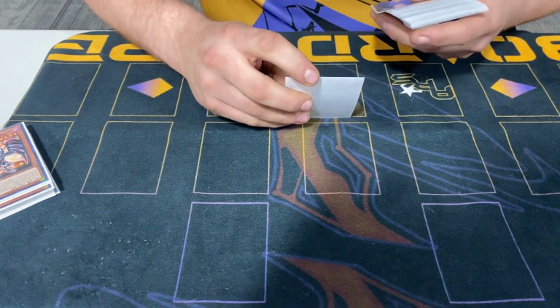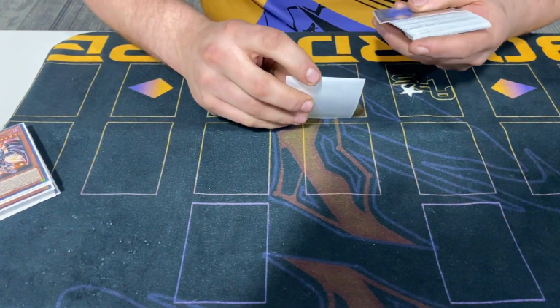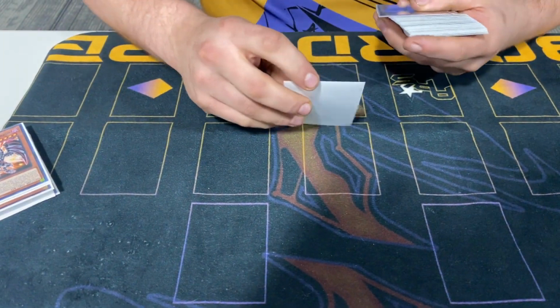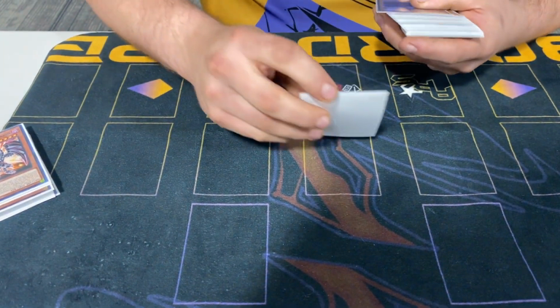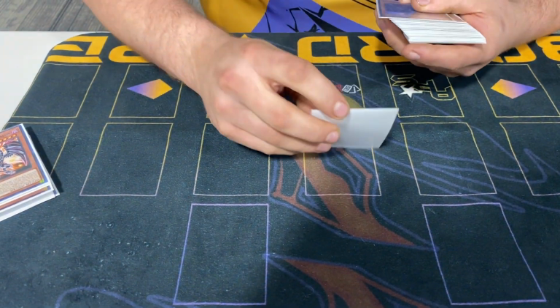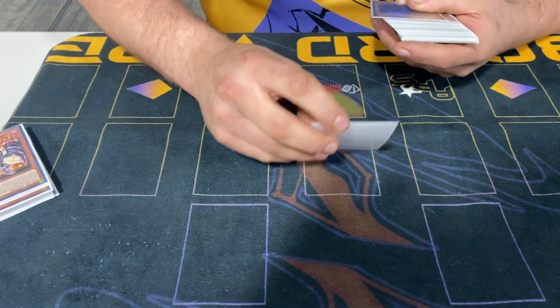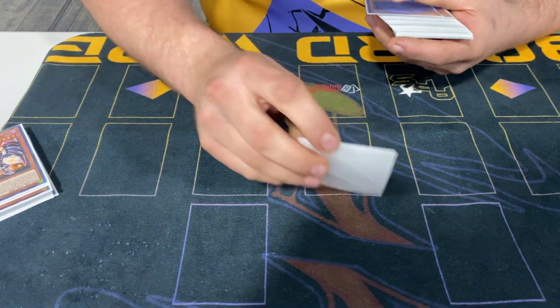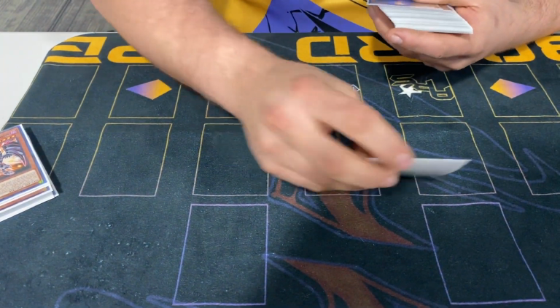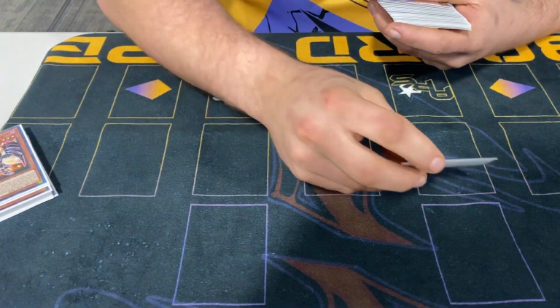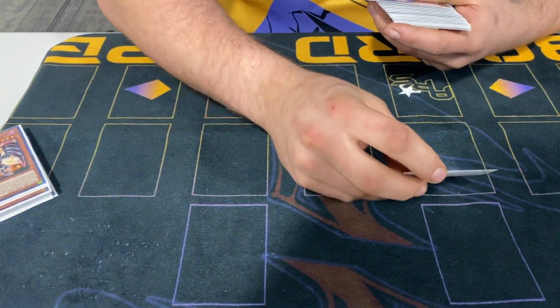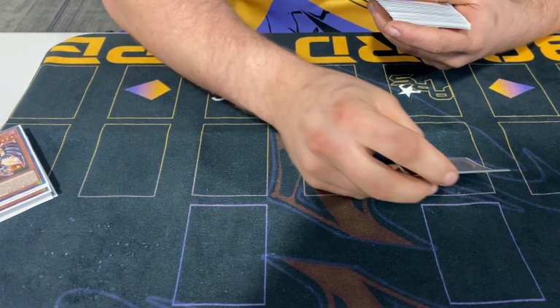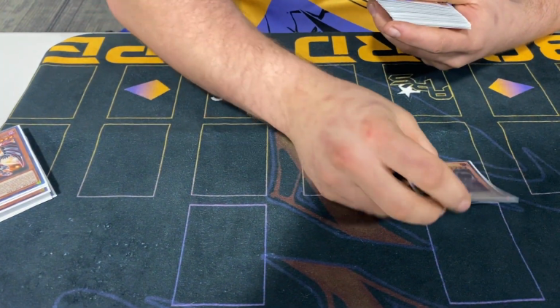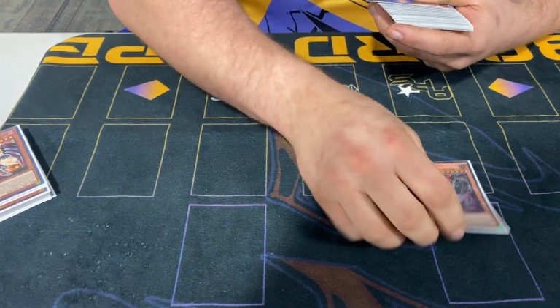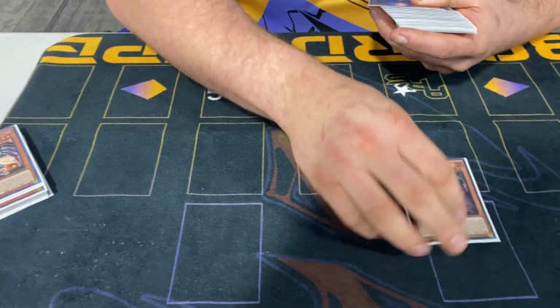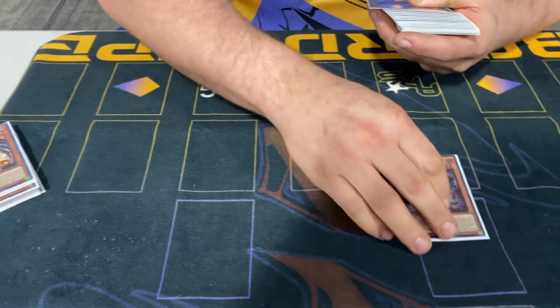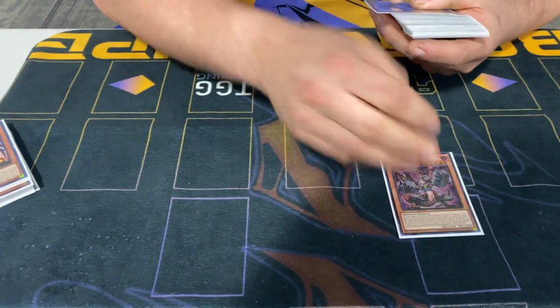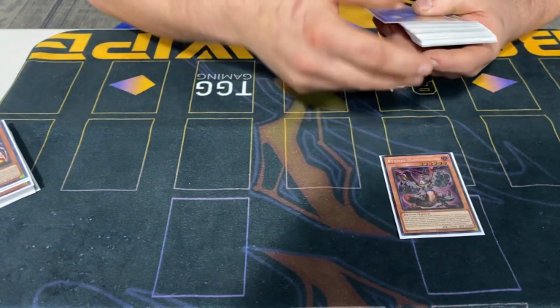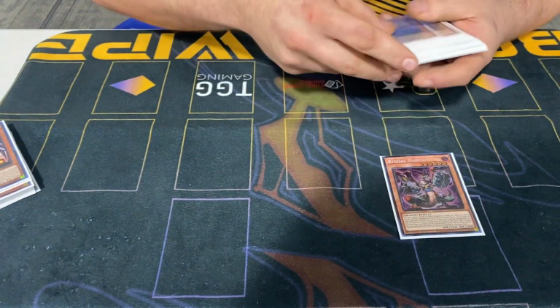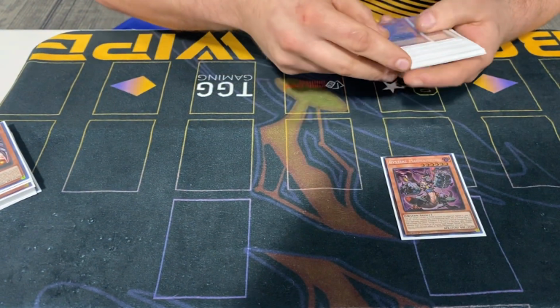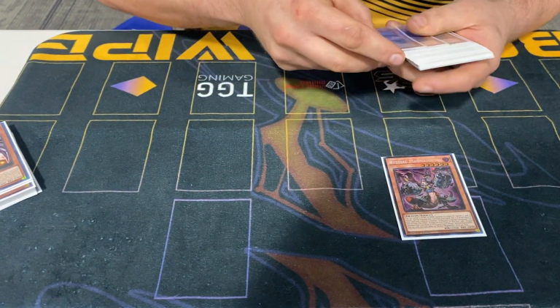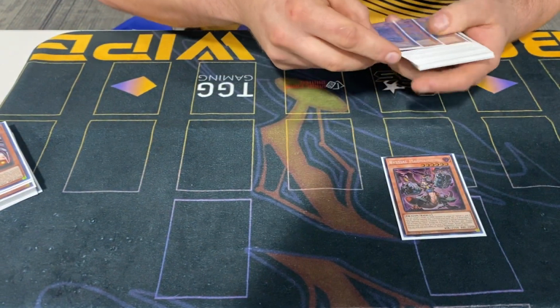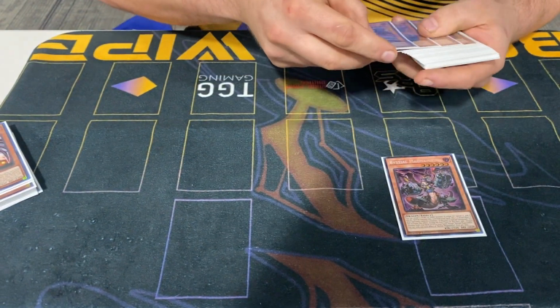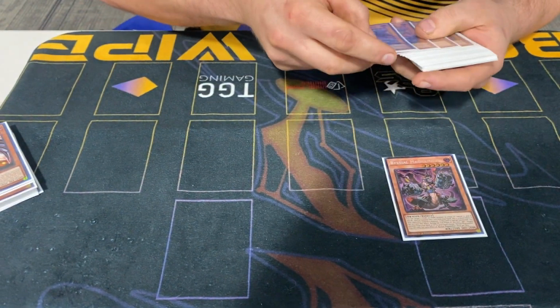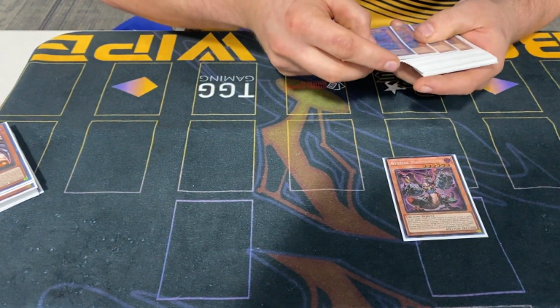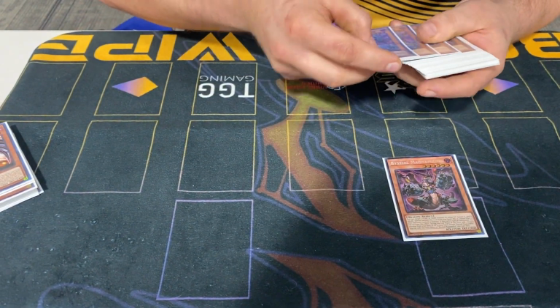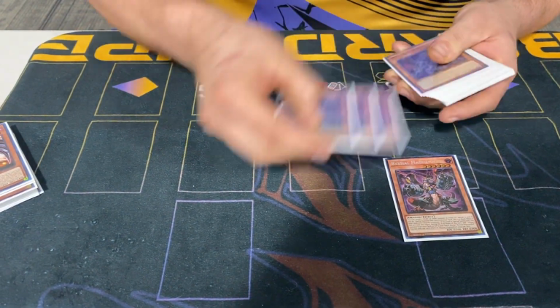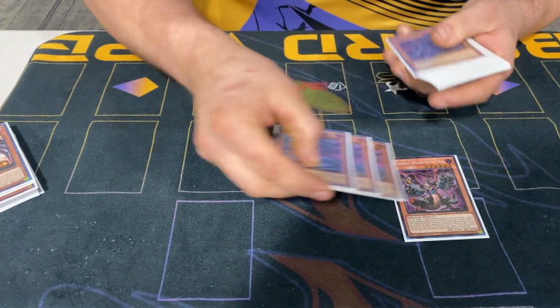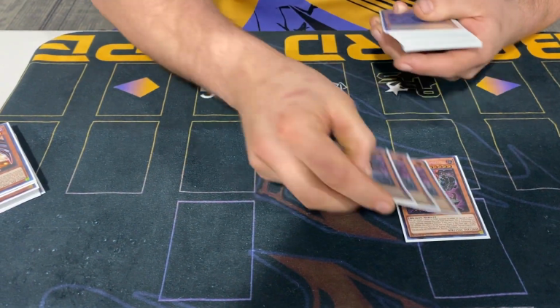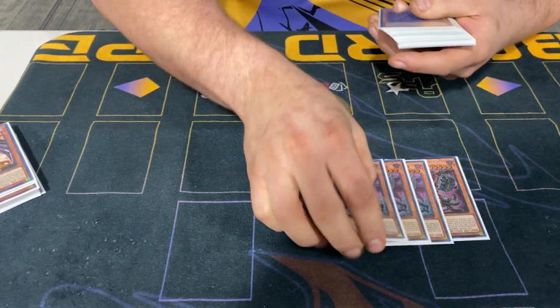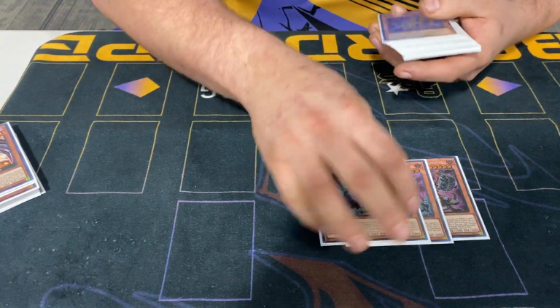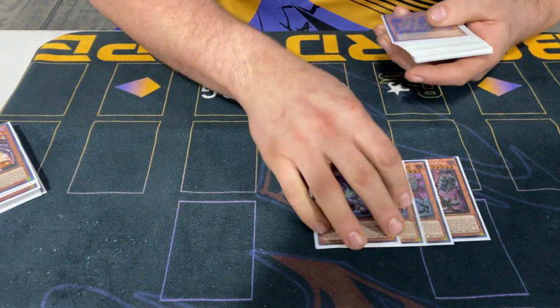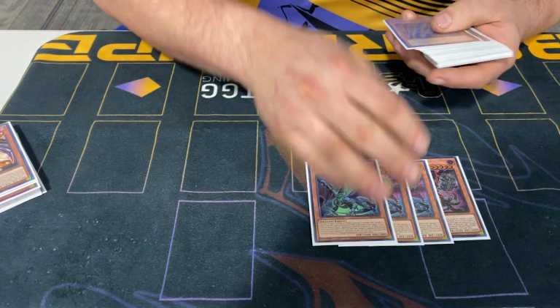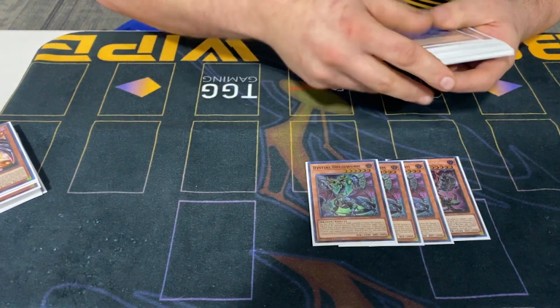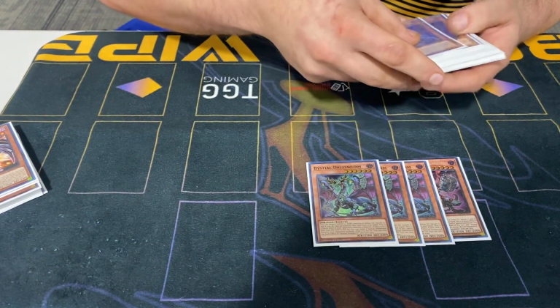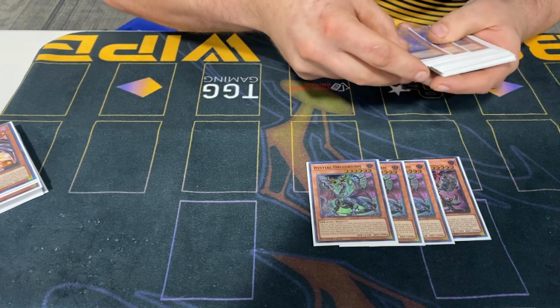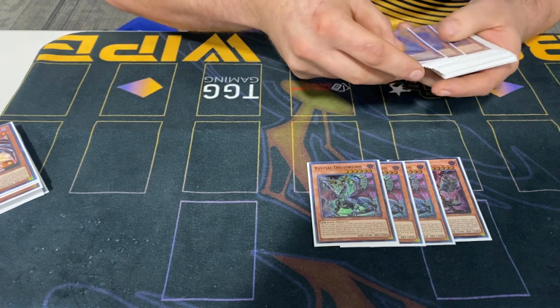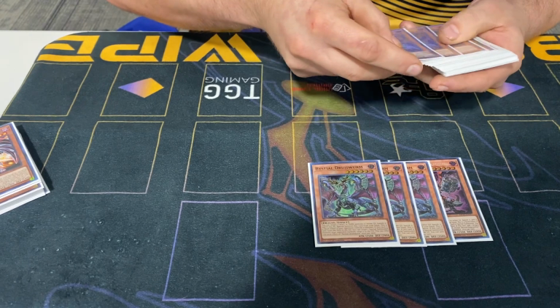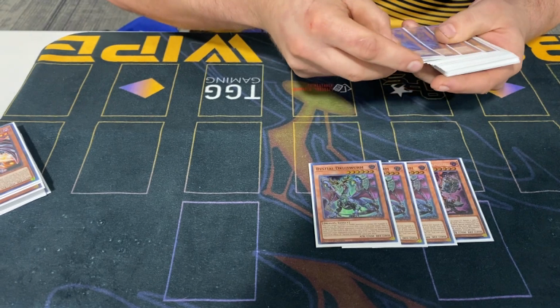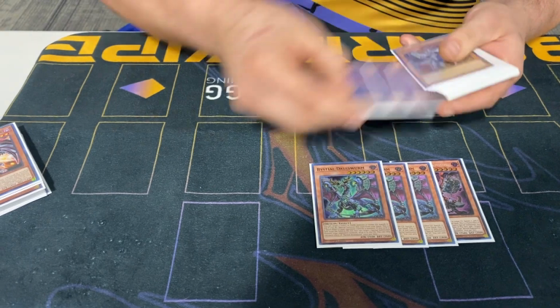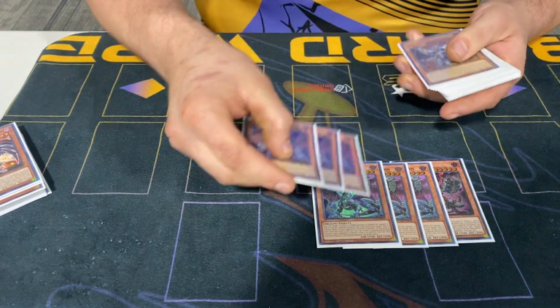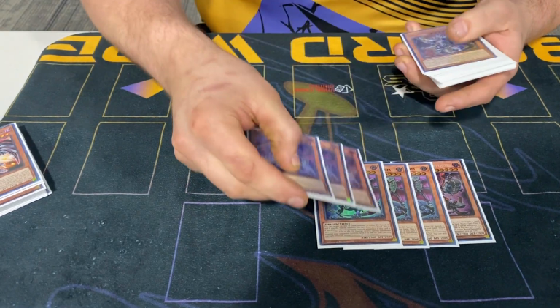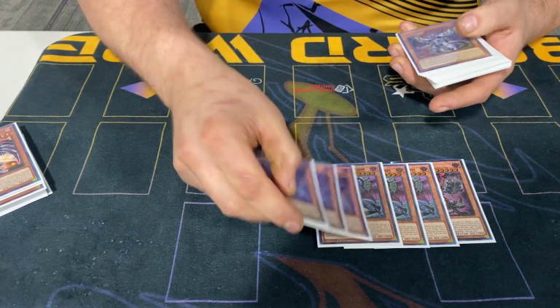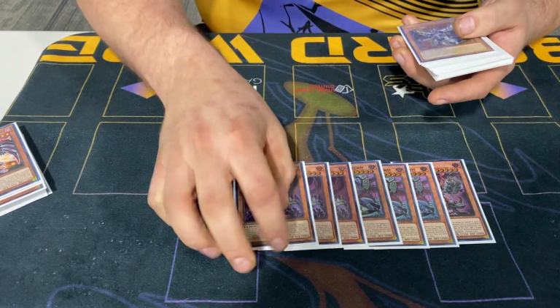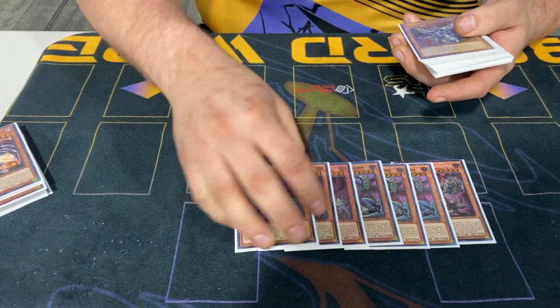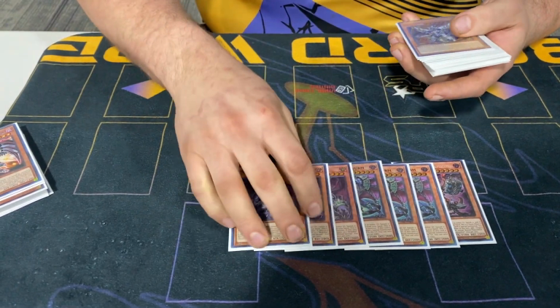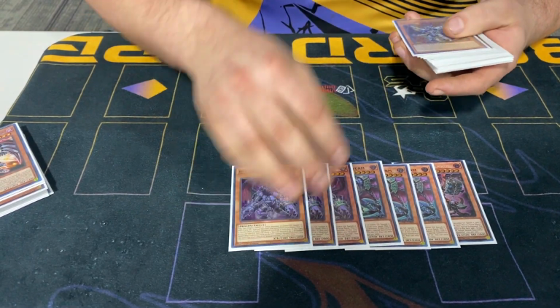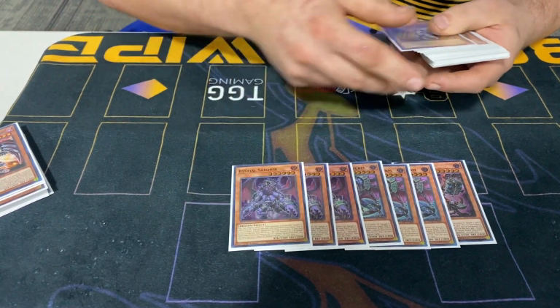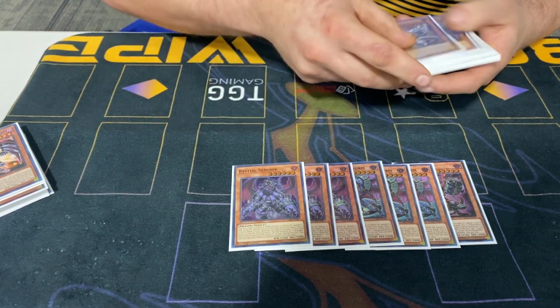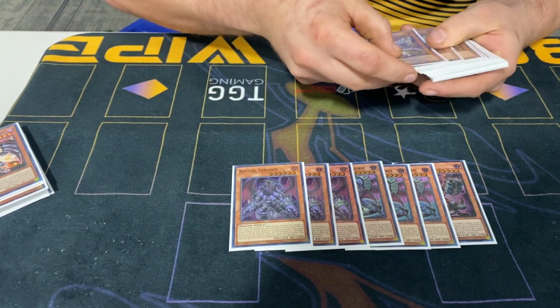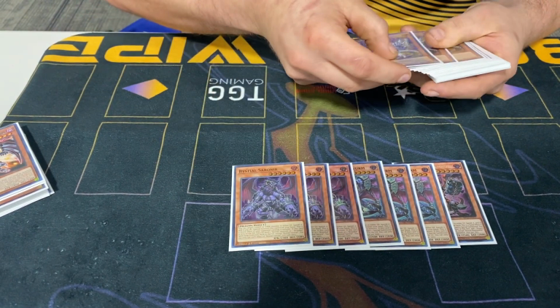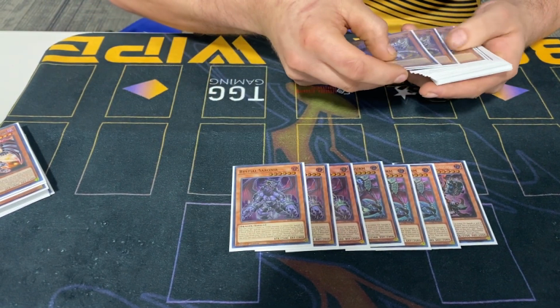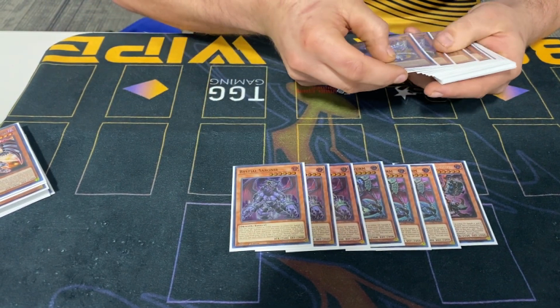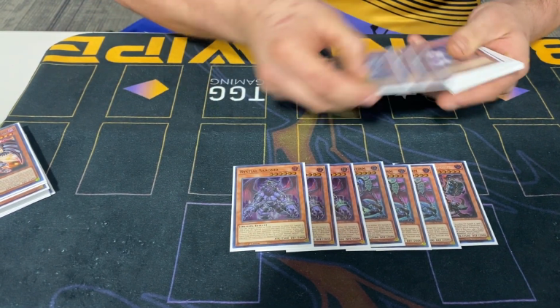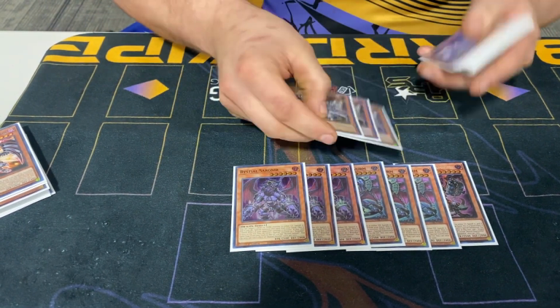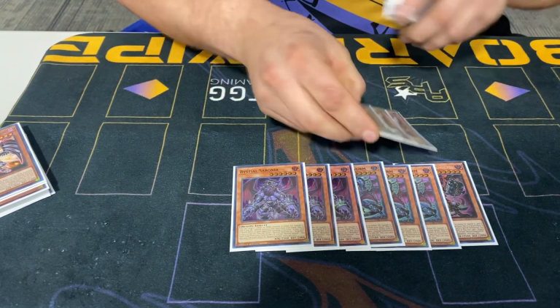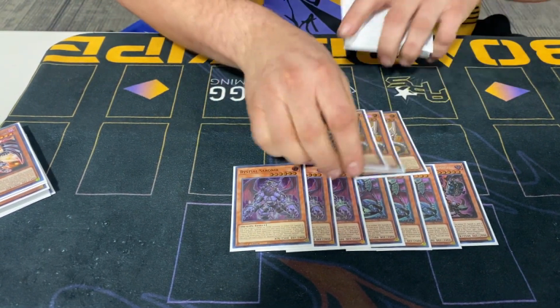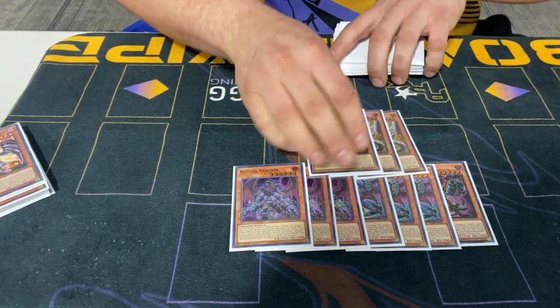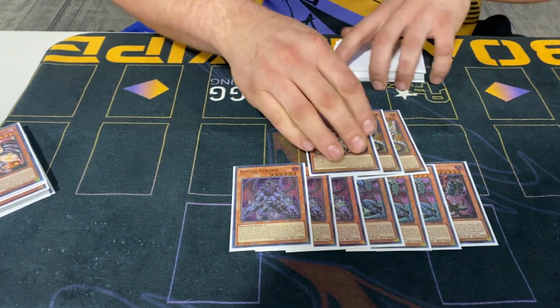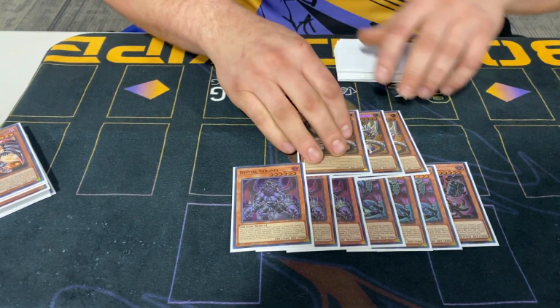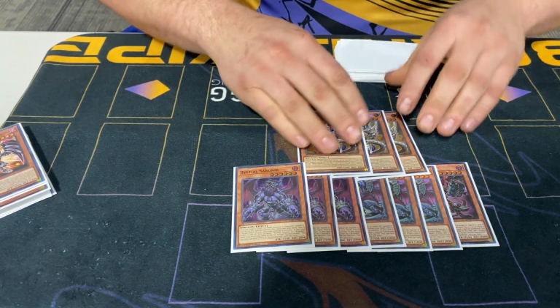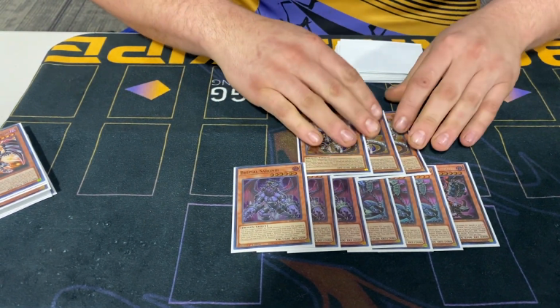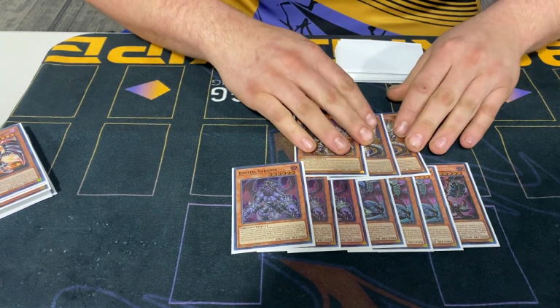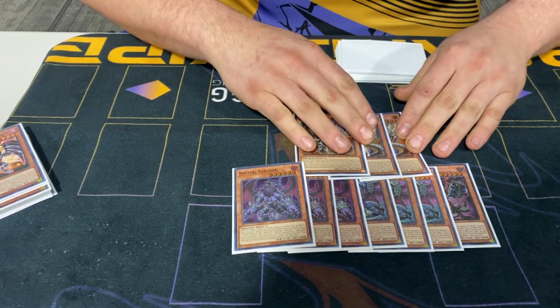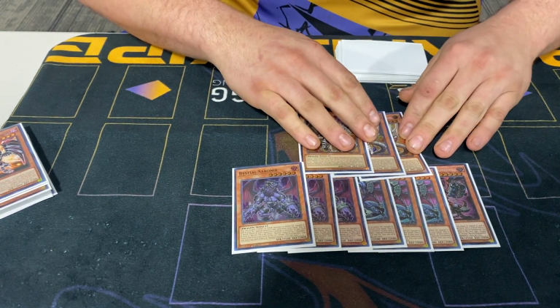For my Bestial lineup, I ended up playing one Magamut, three Druis Wyrm, three Saarineer, and obviously three Lubeli to search it out.